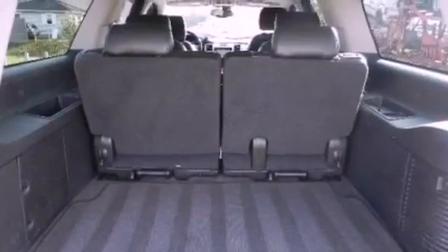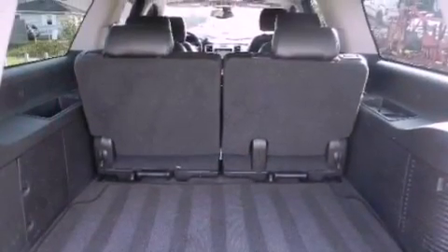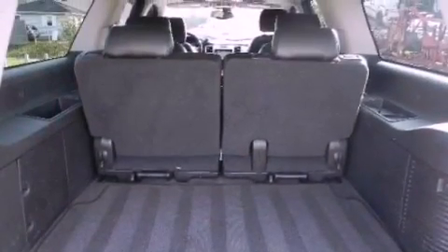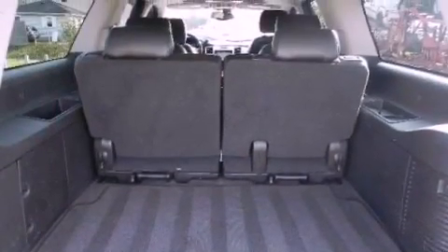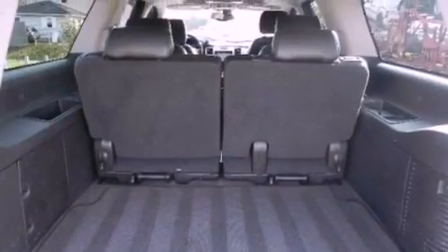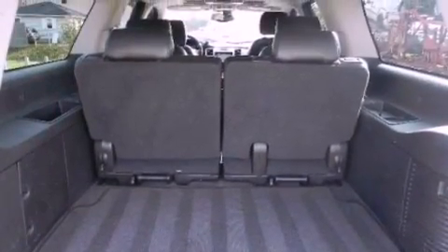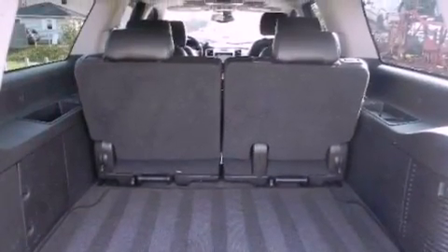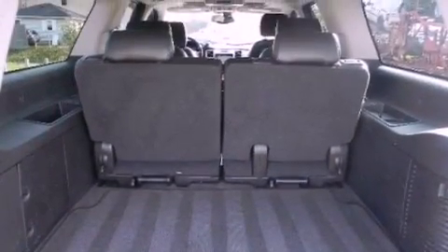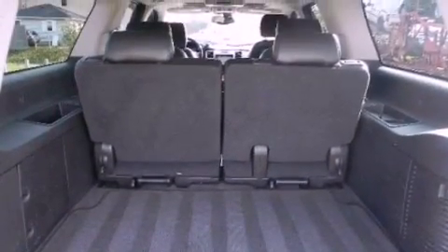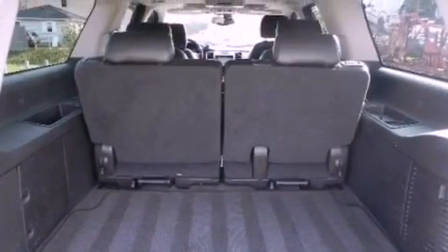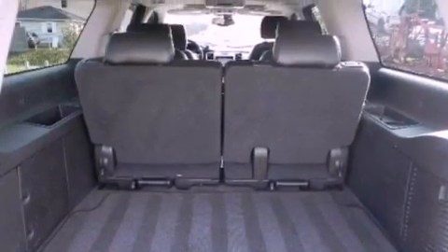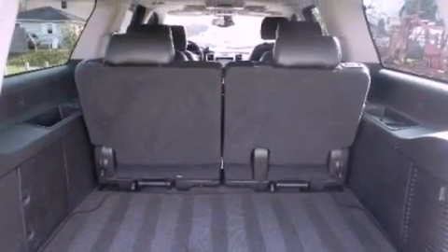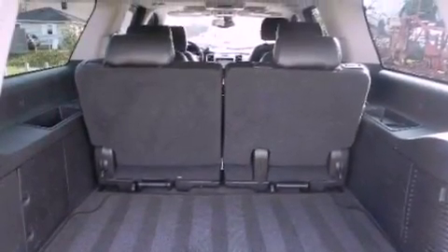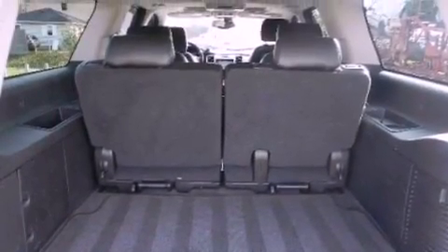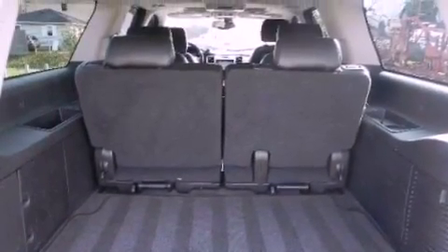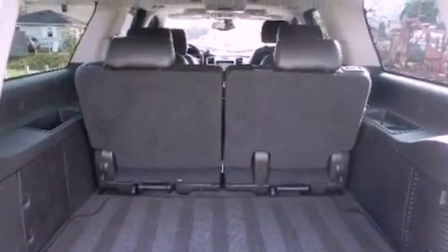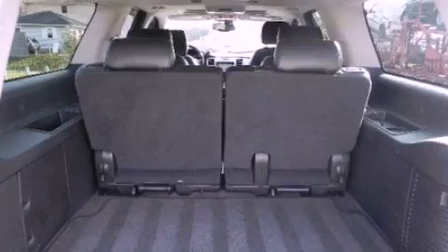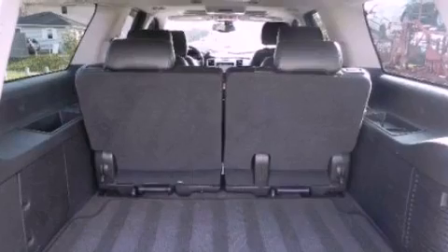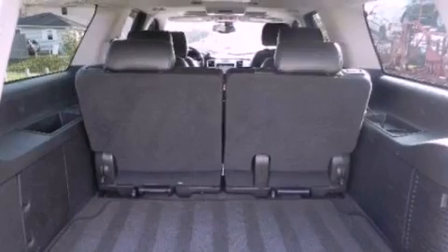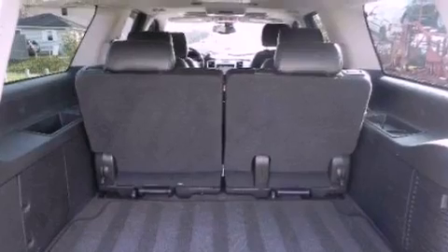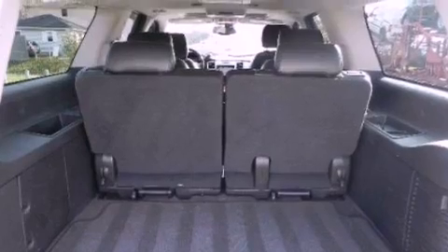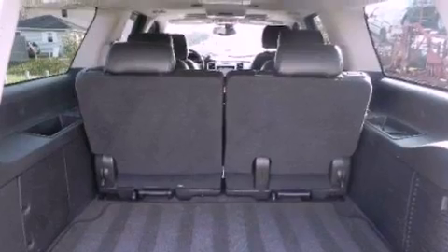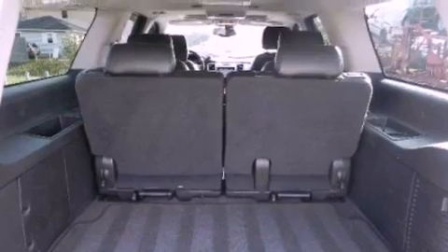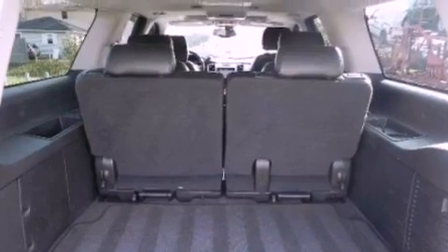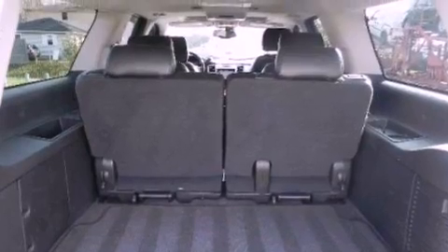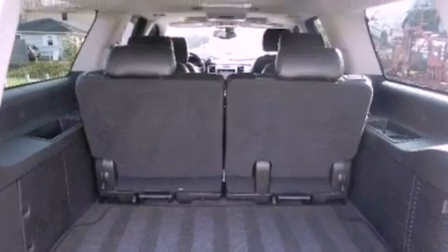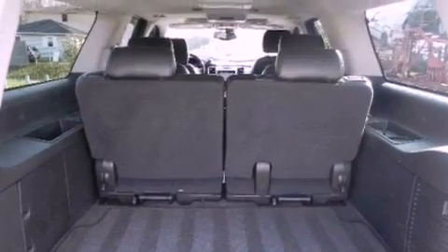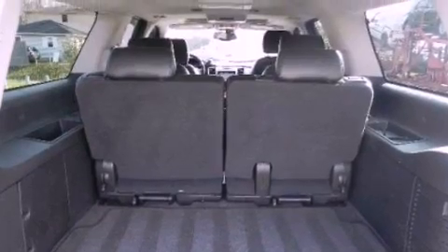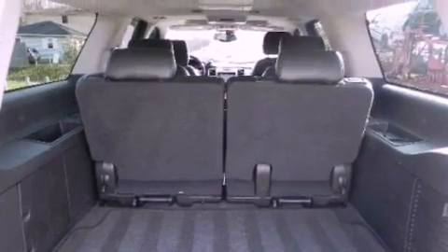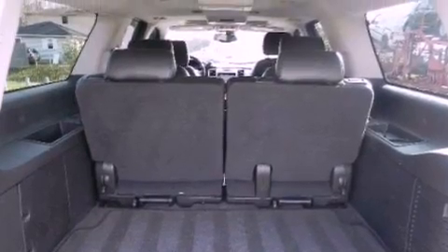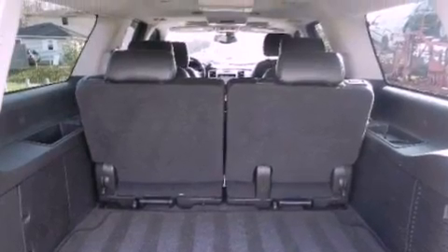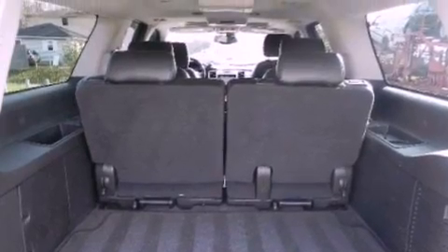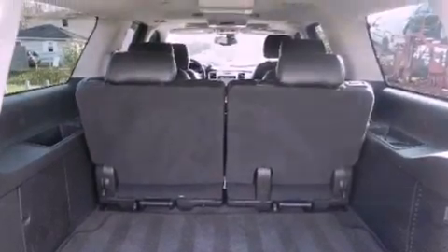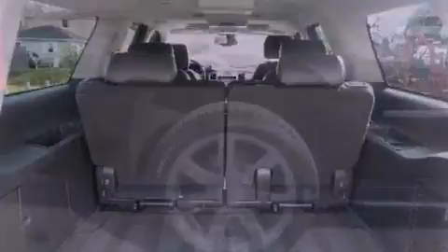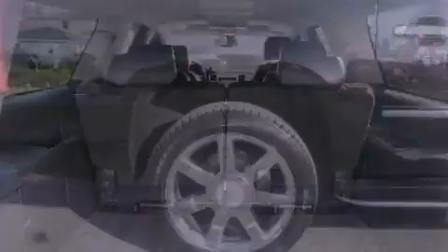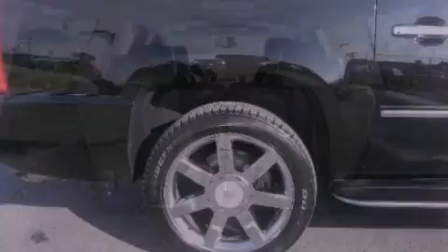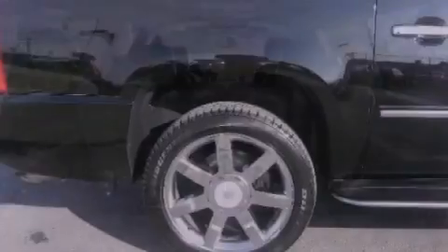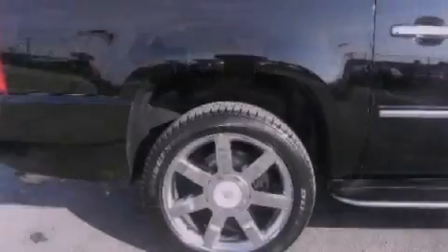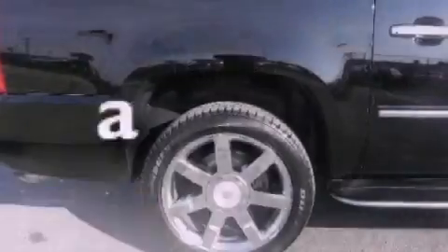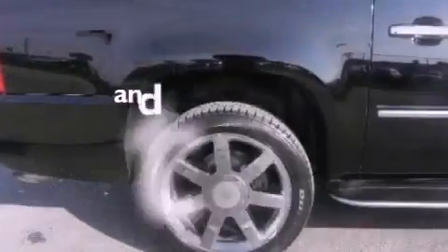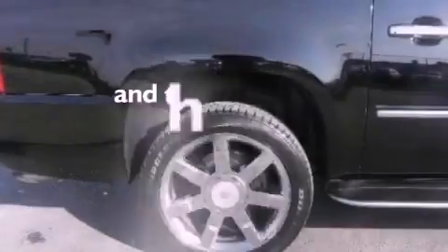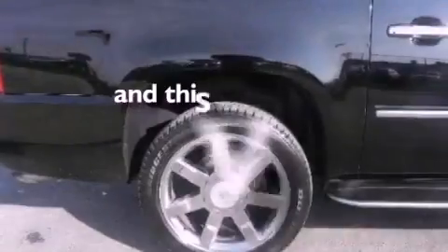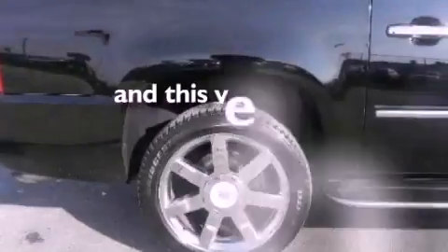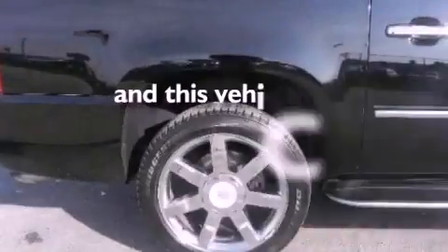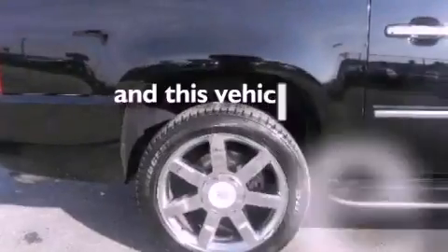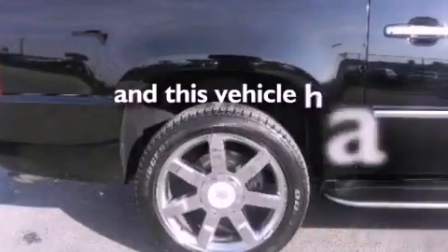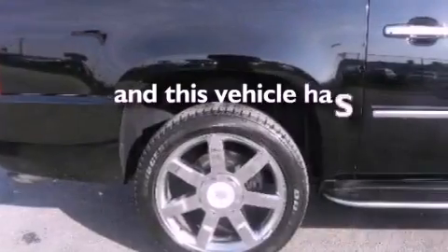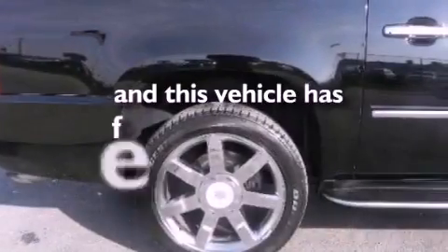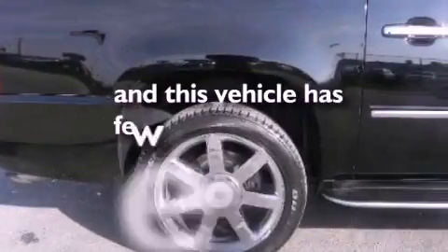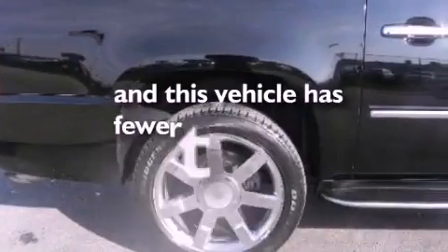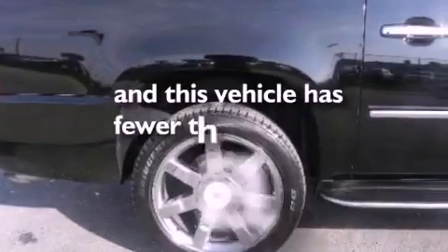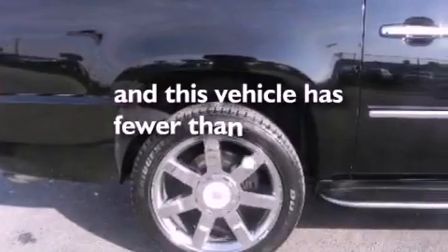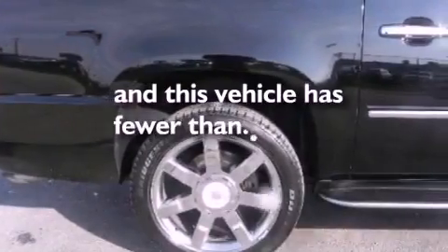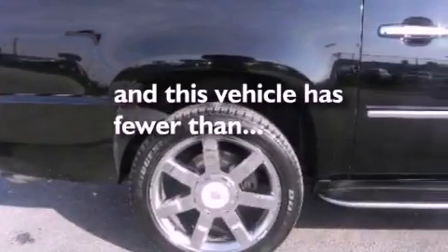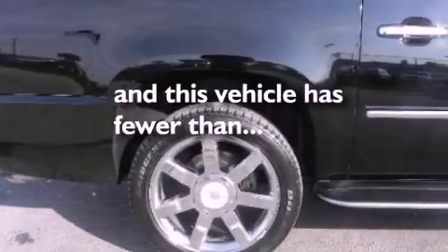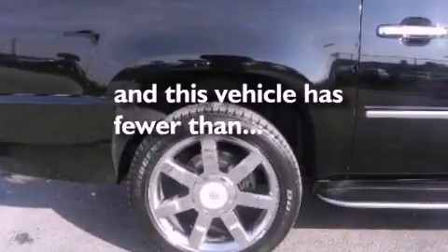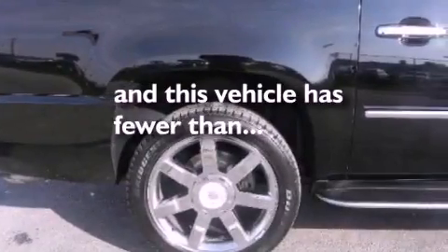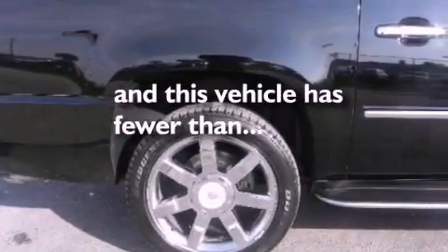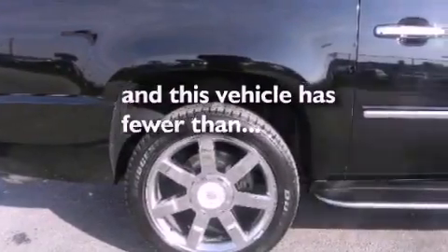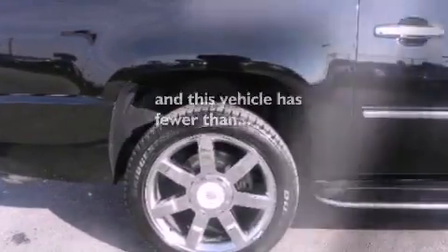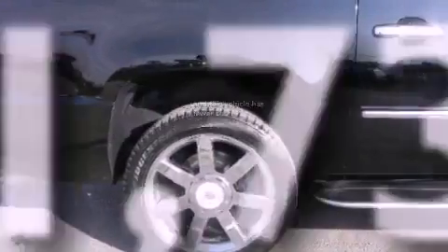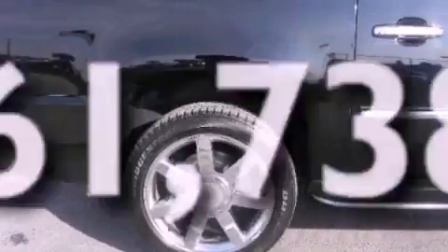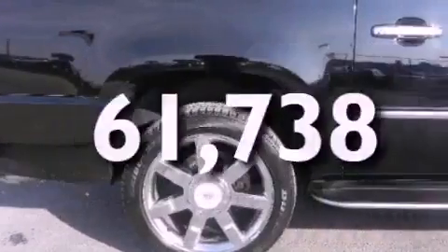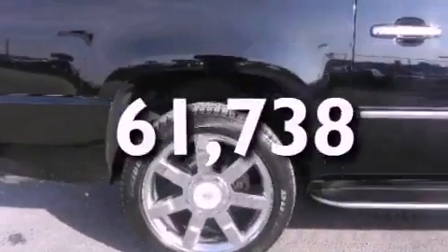Also included are rear curtain airbags, adjustable driver pedals, and this vehicle has fewer than 62,000 miles on the odometer.